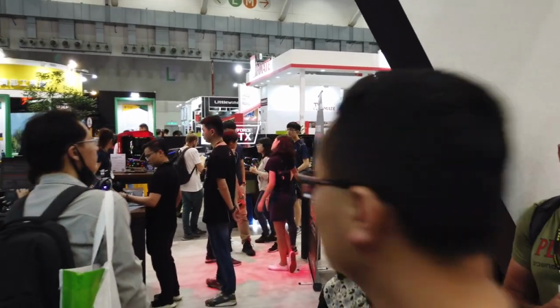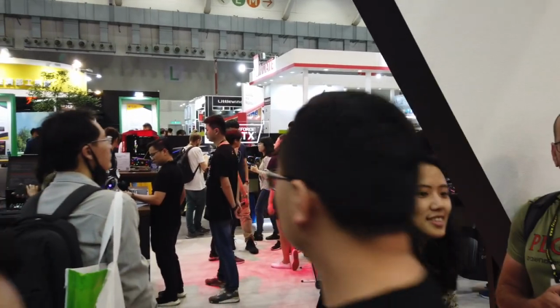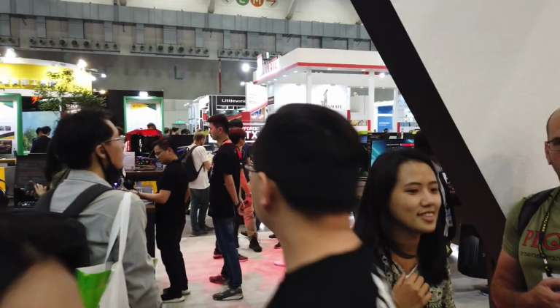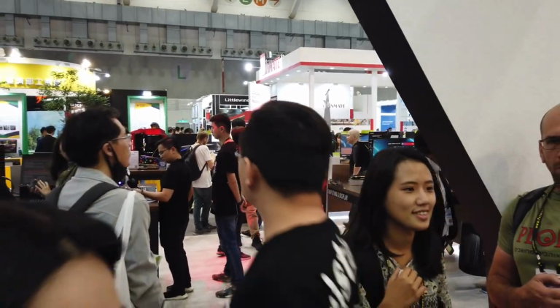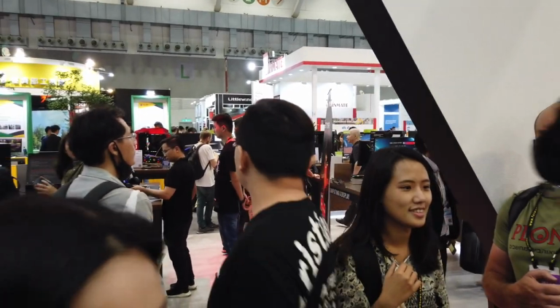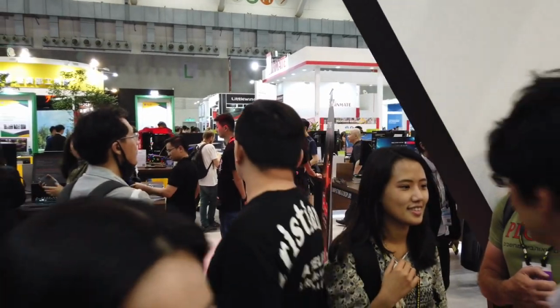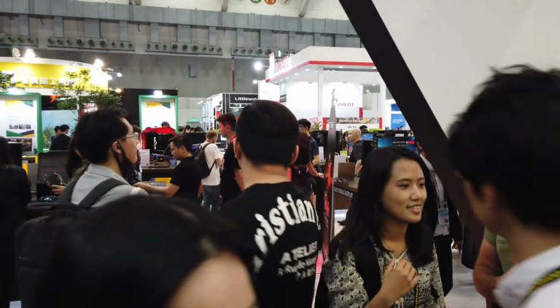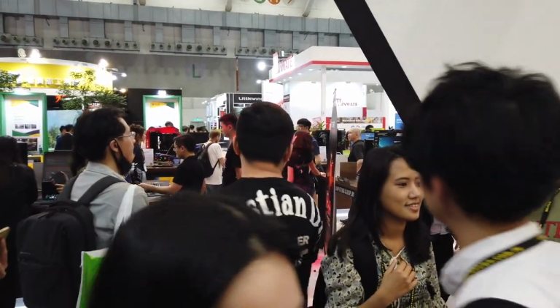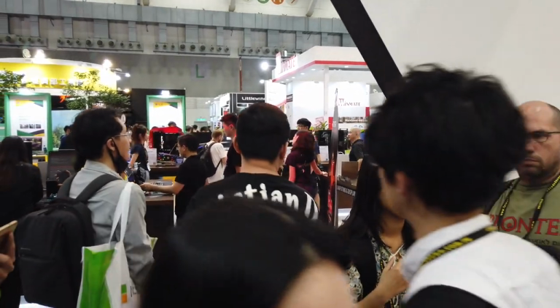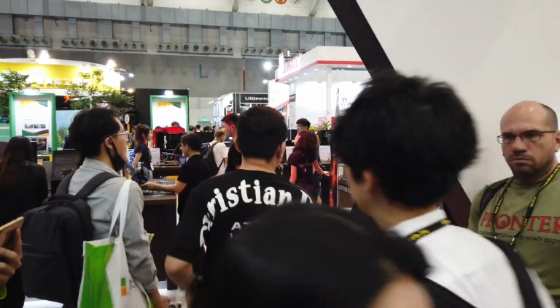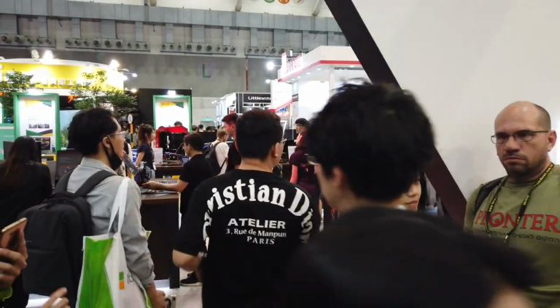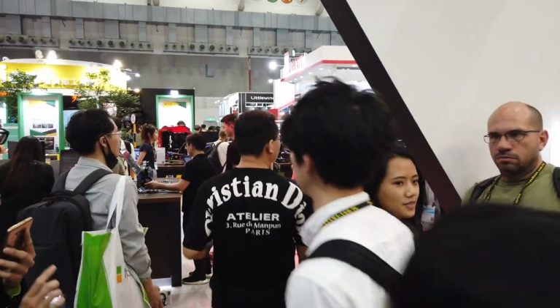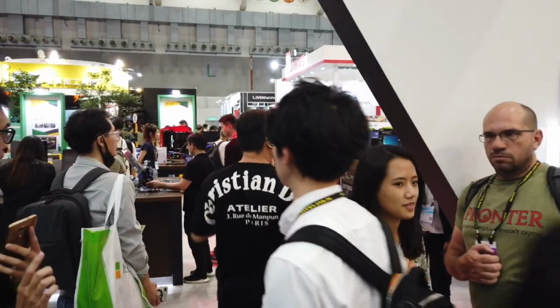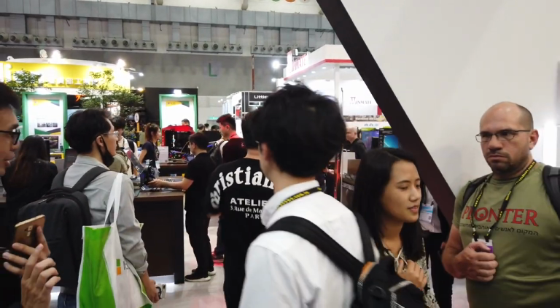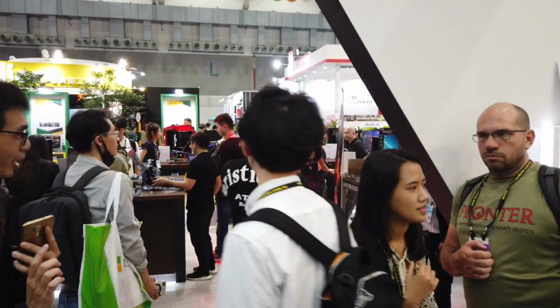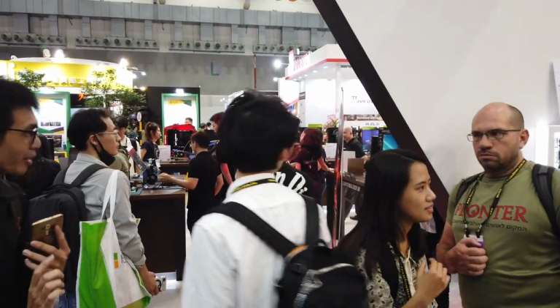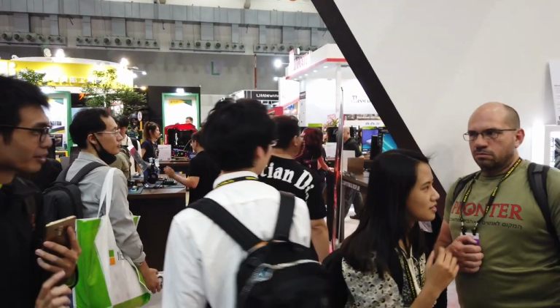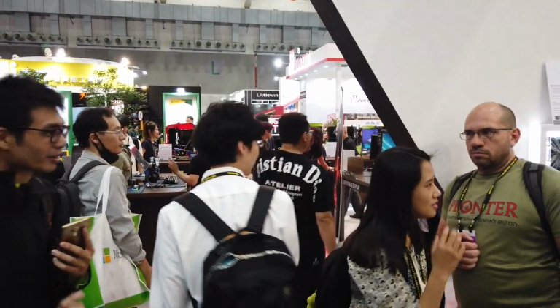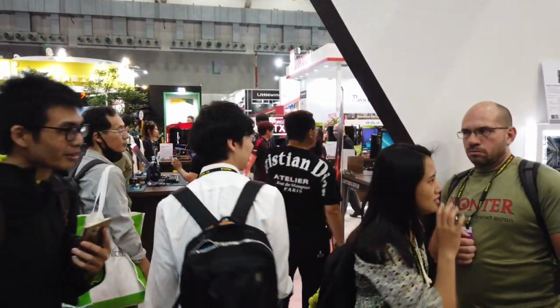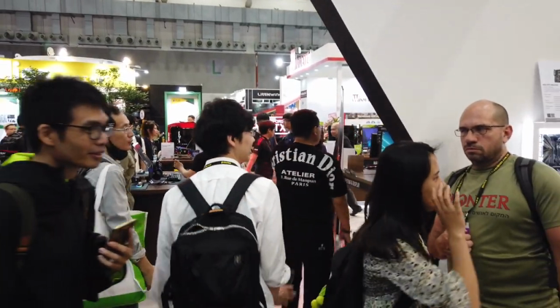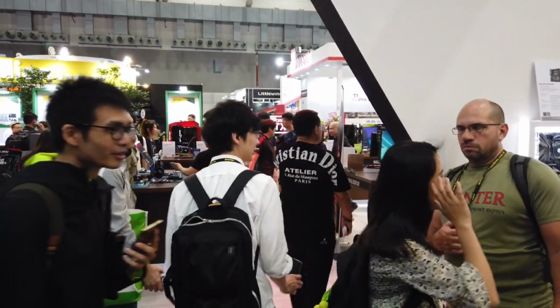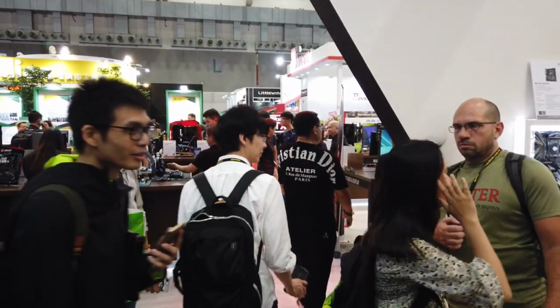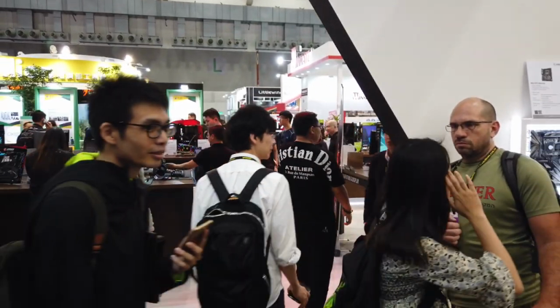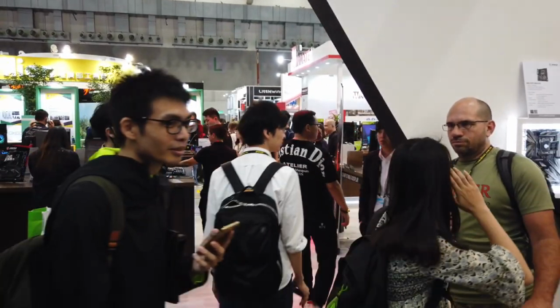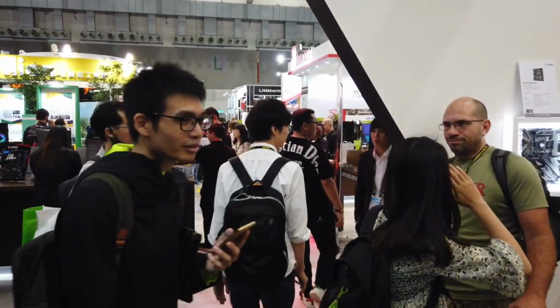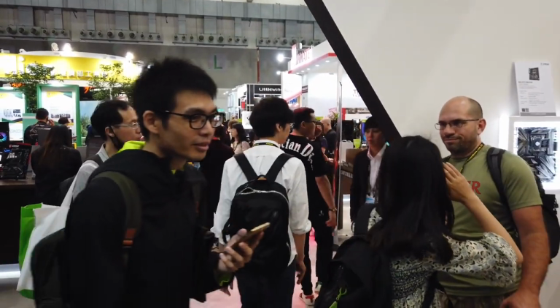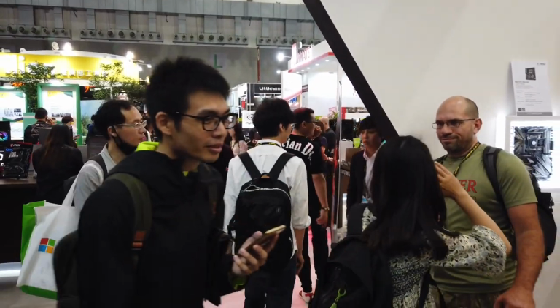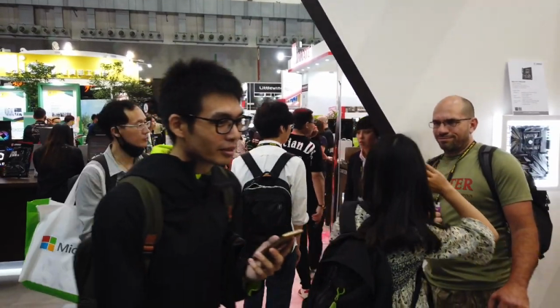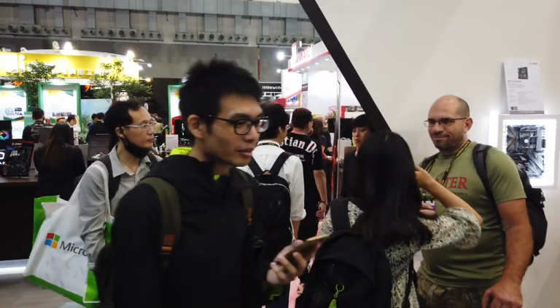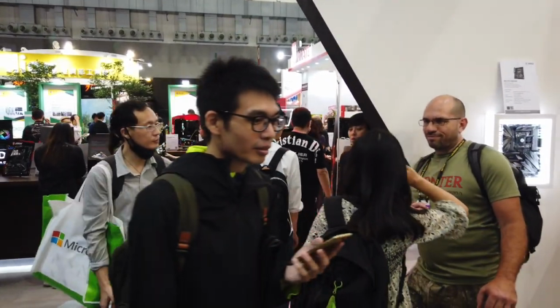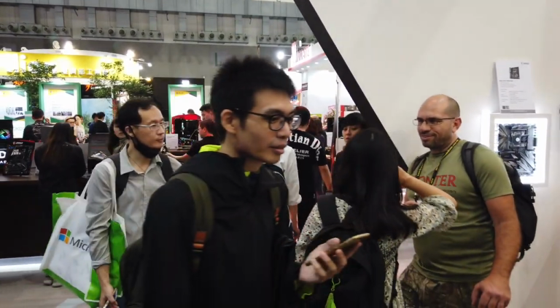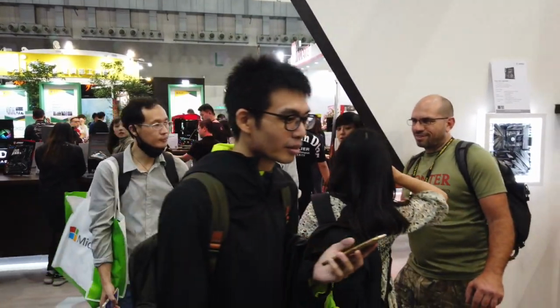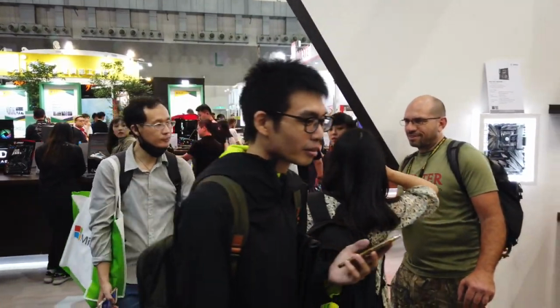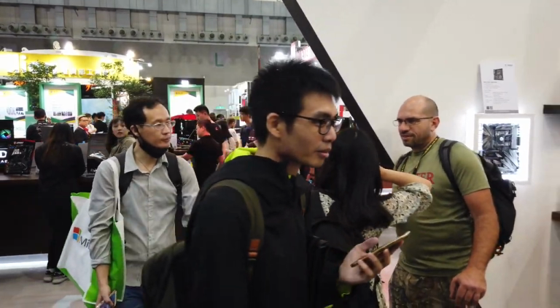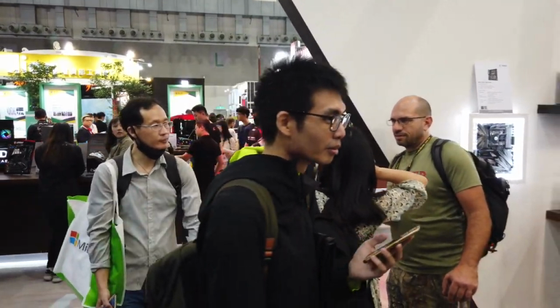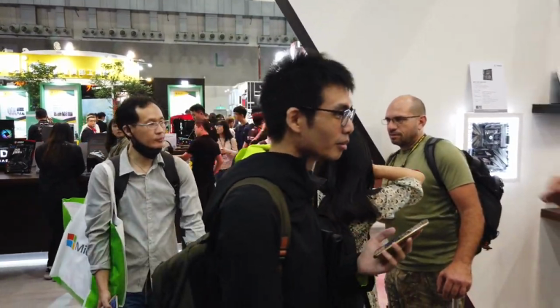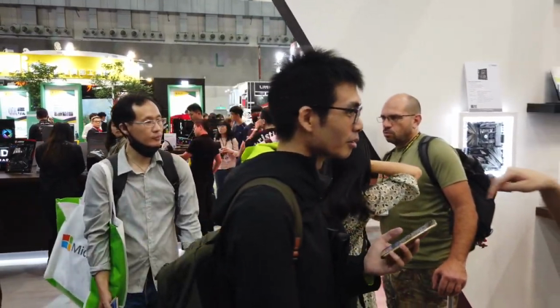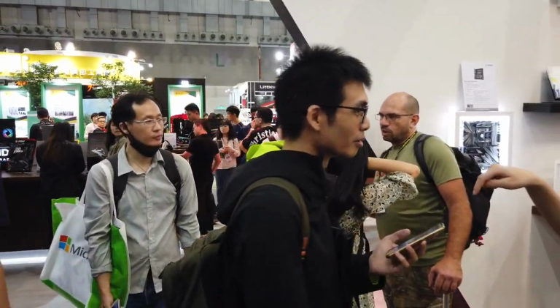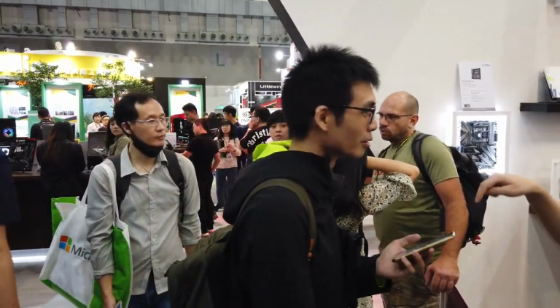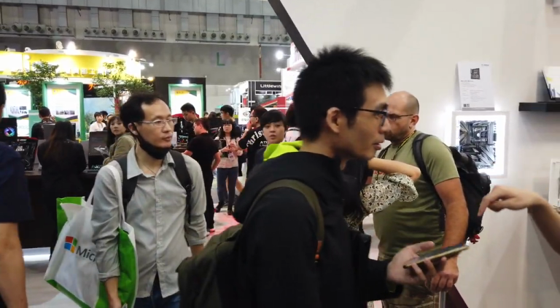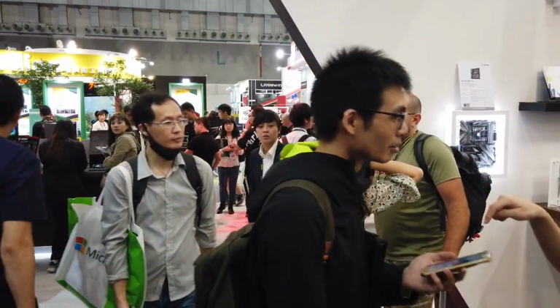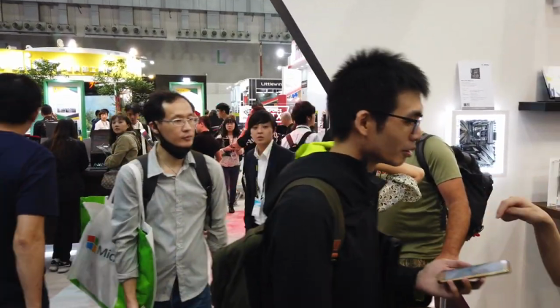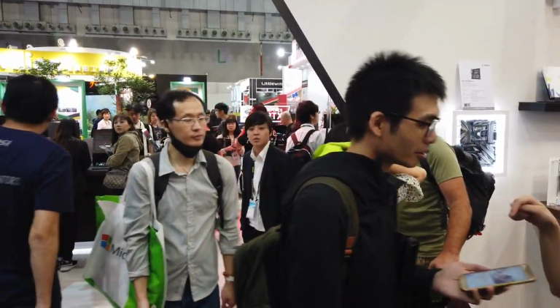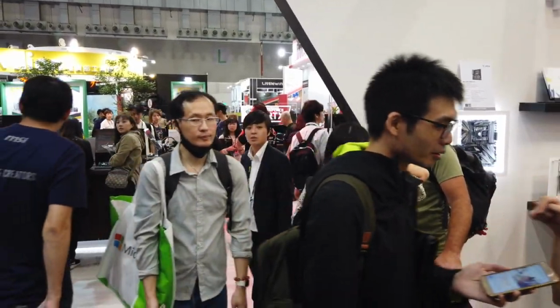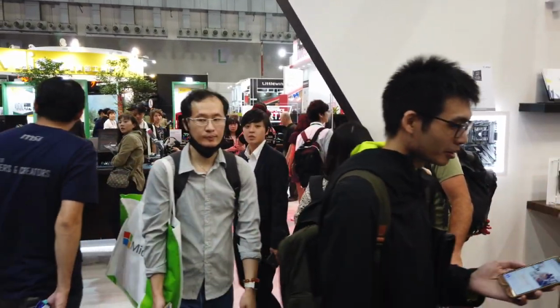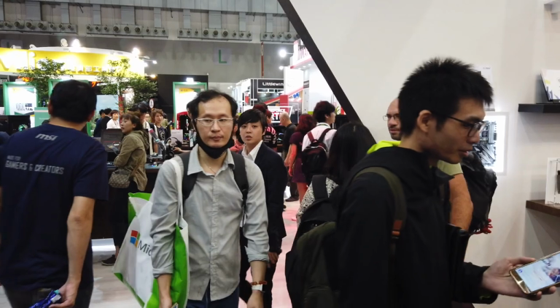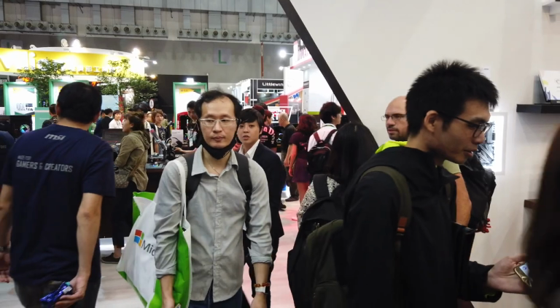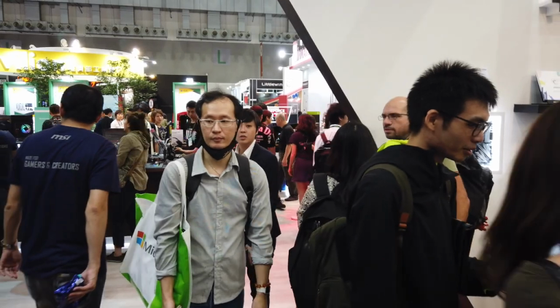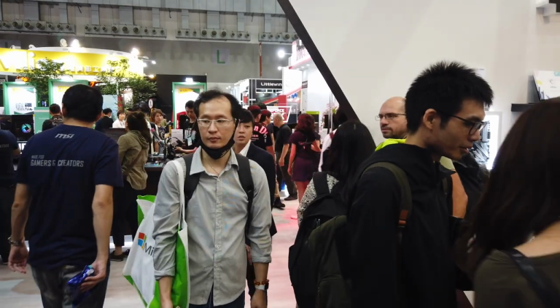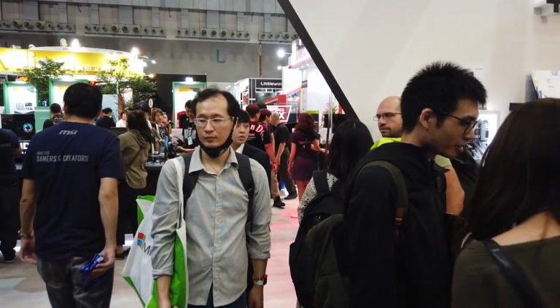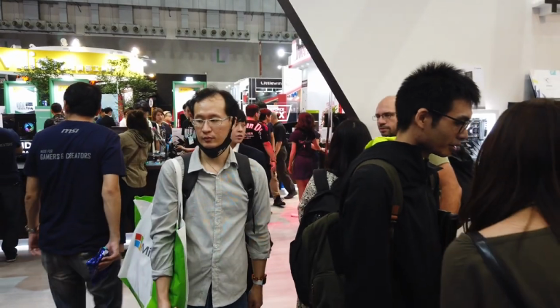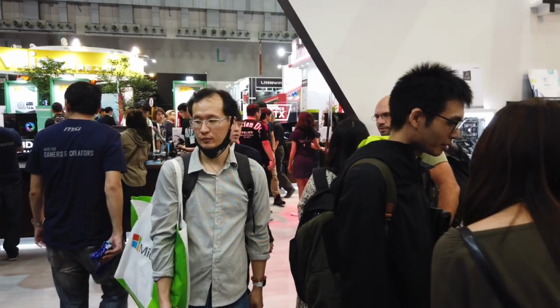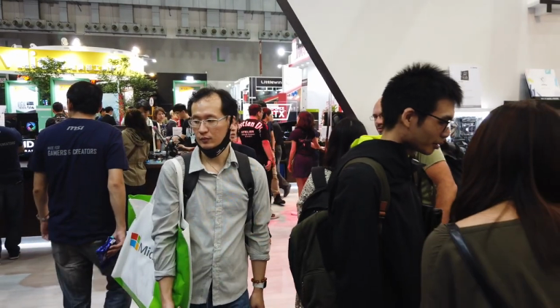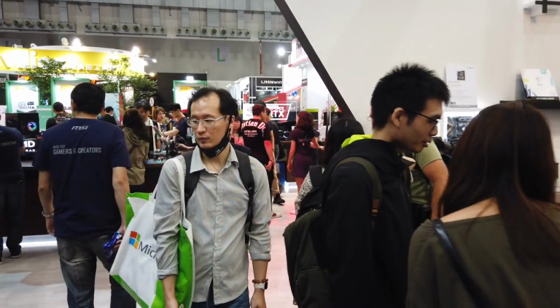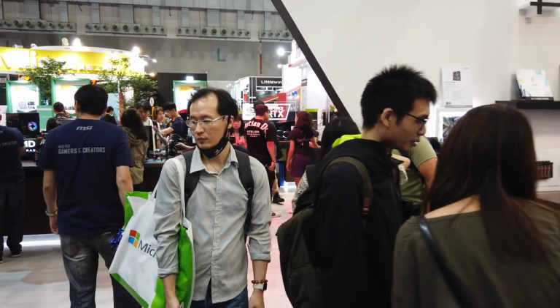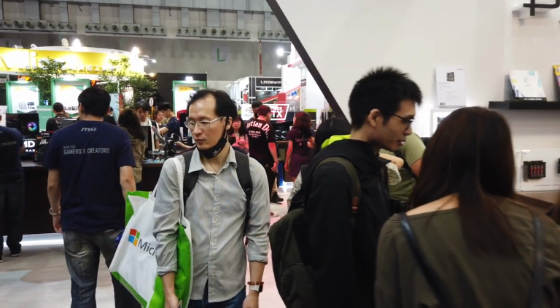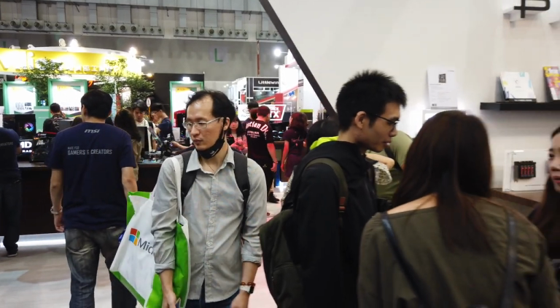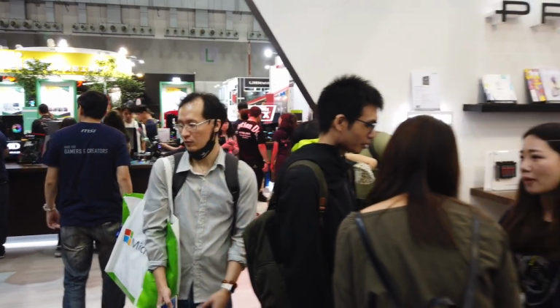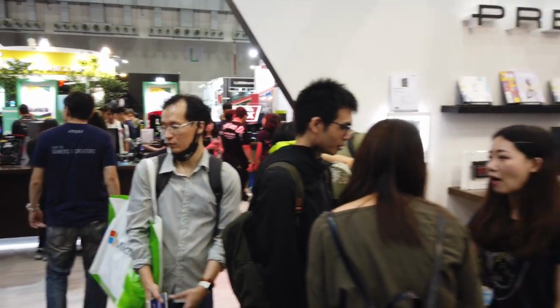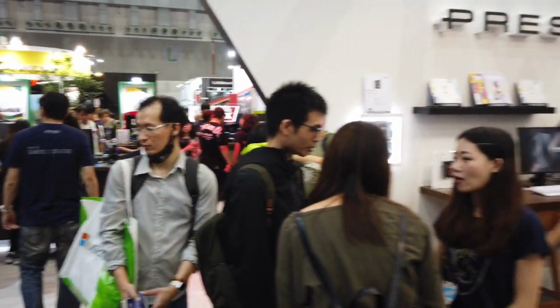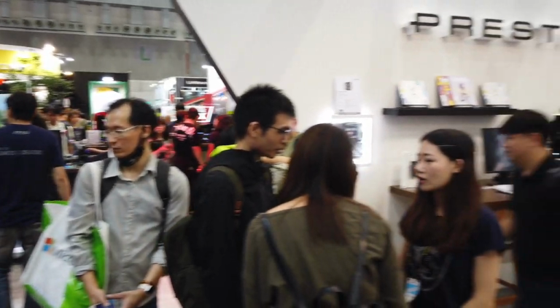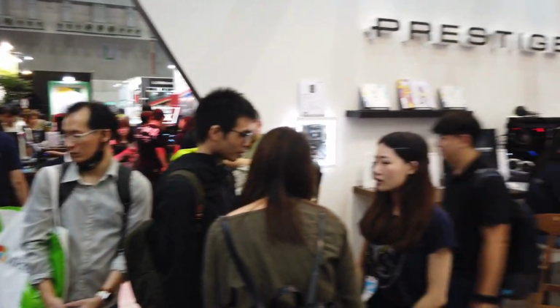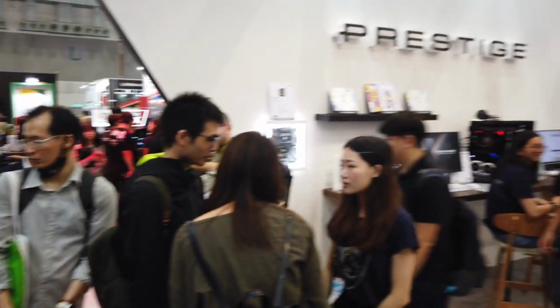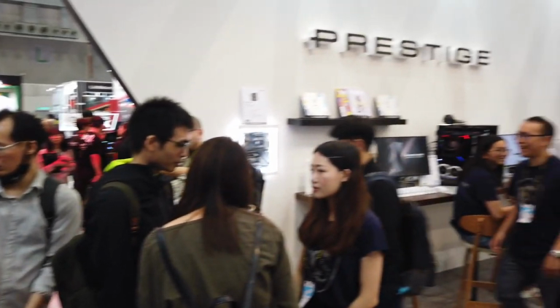That's it for the coverage of the MSI booth at Computex 2019. Remember to like and subscribe for more tech and Computex 2019 content, and I'll catch you in the next one.